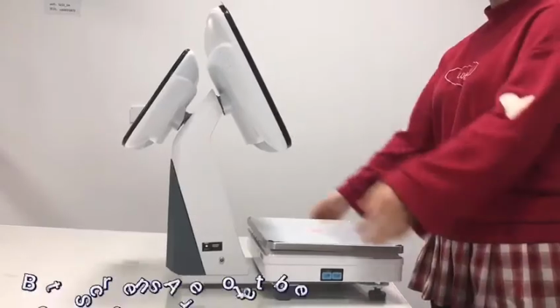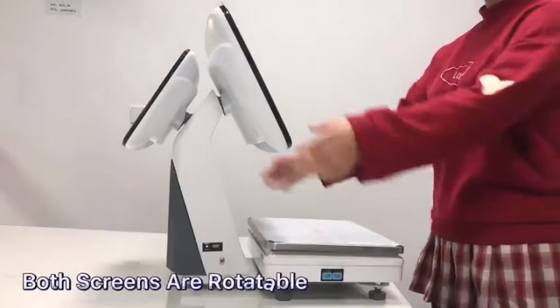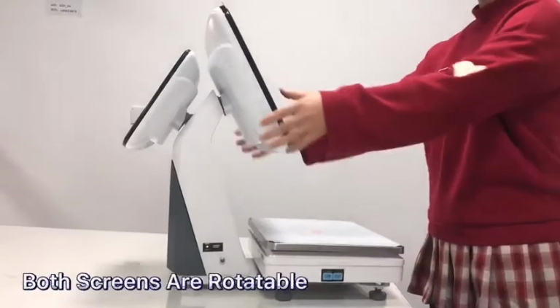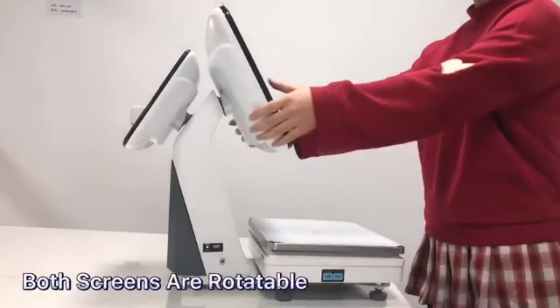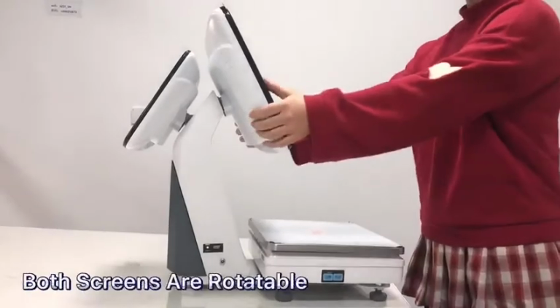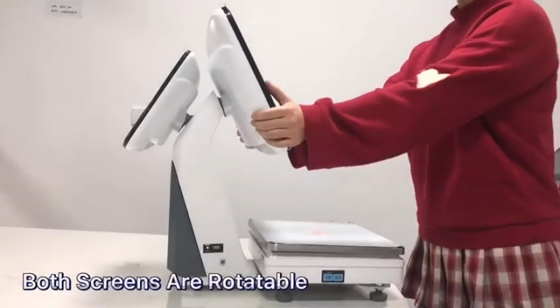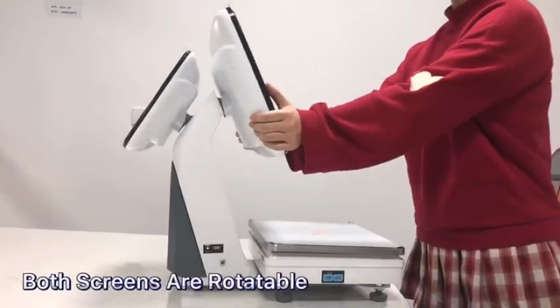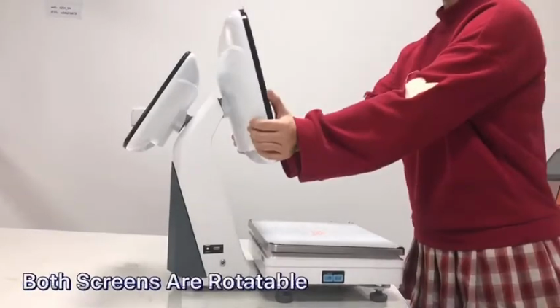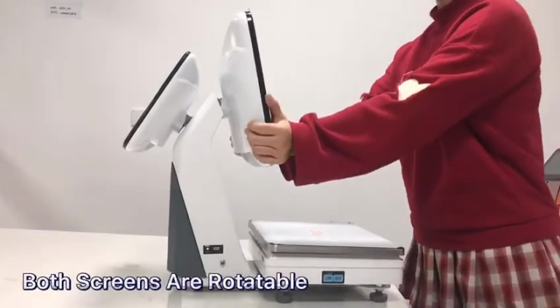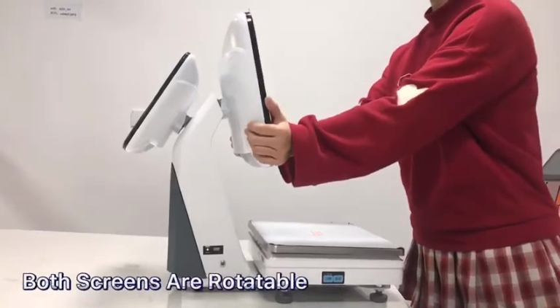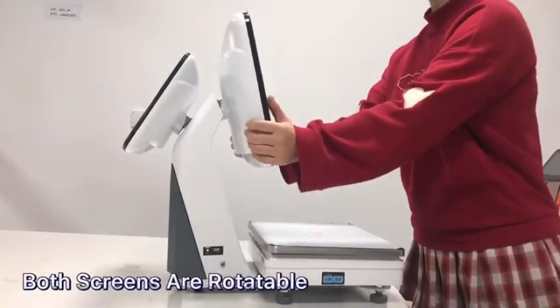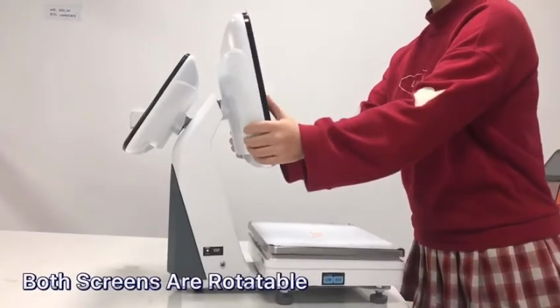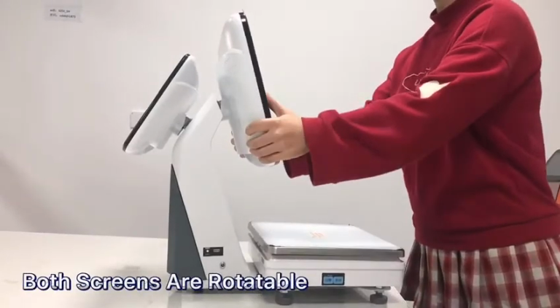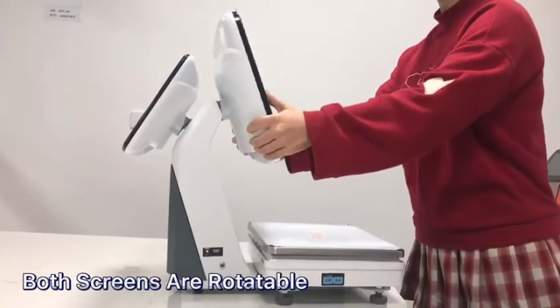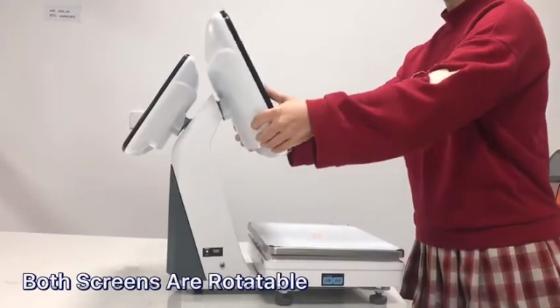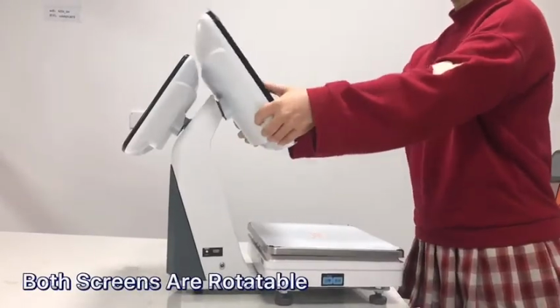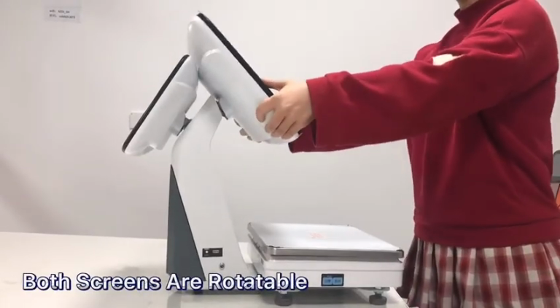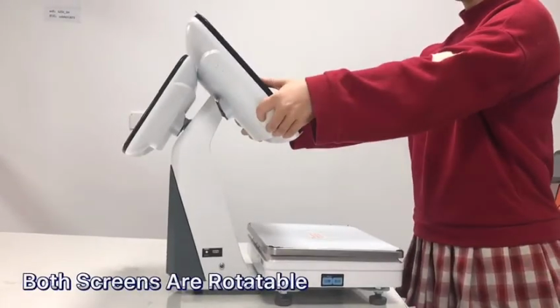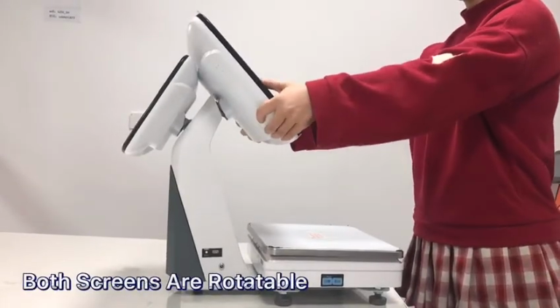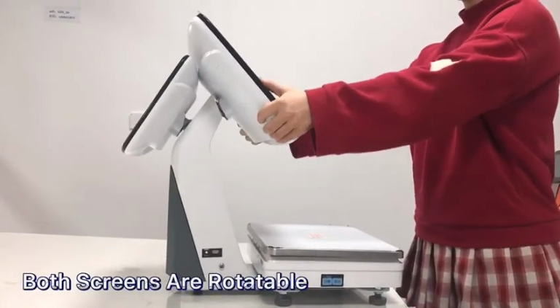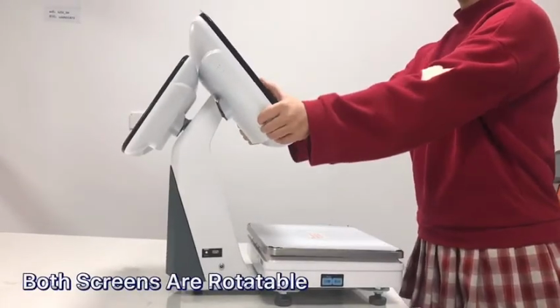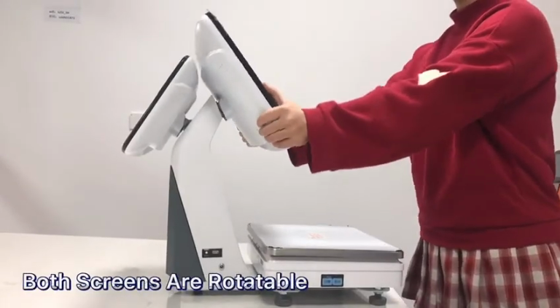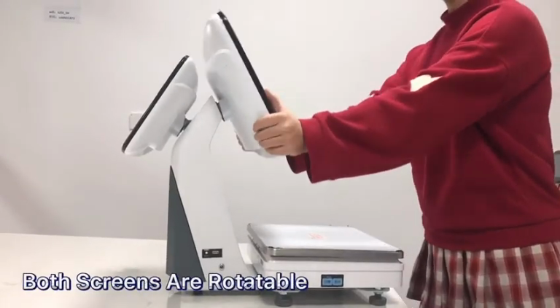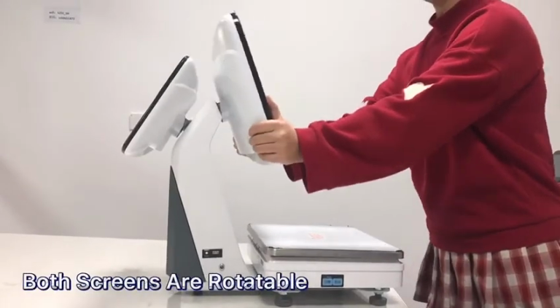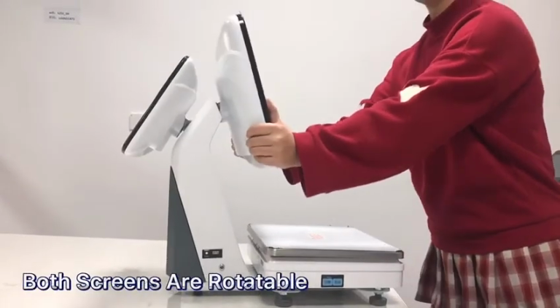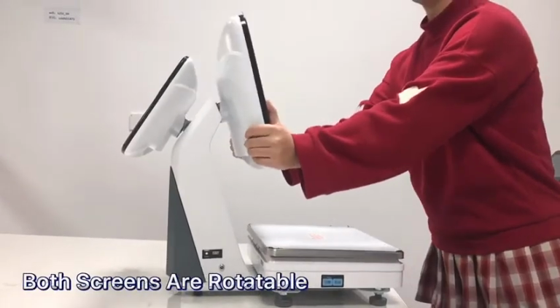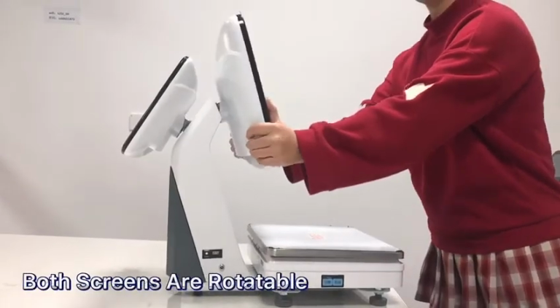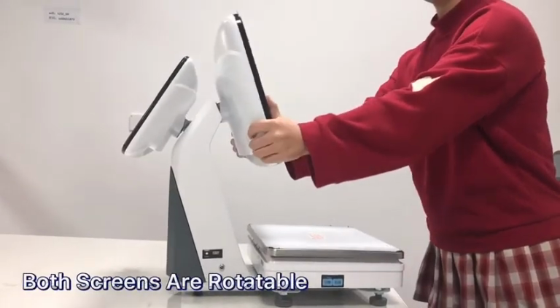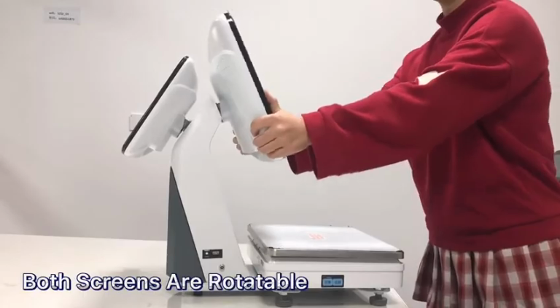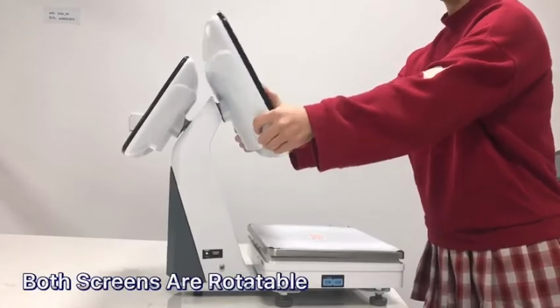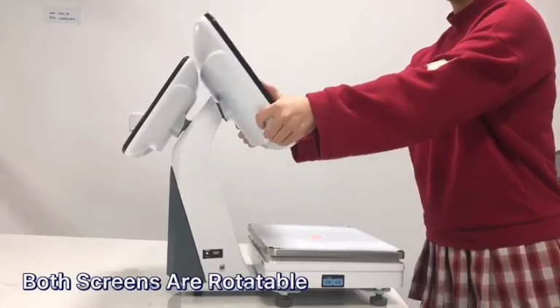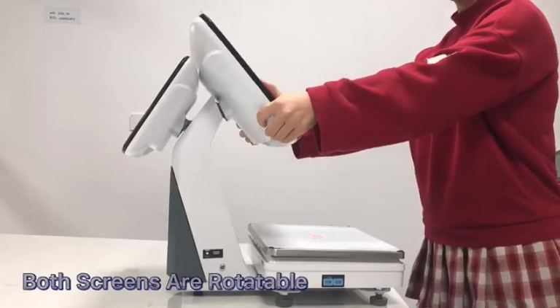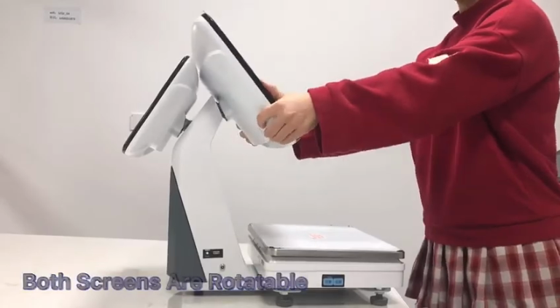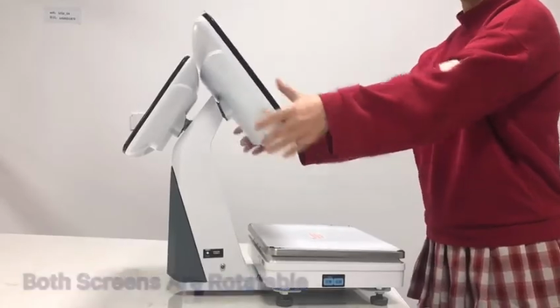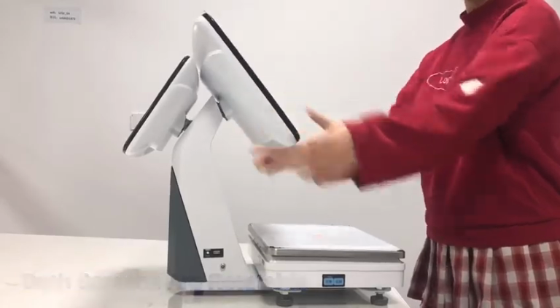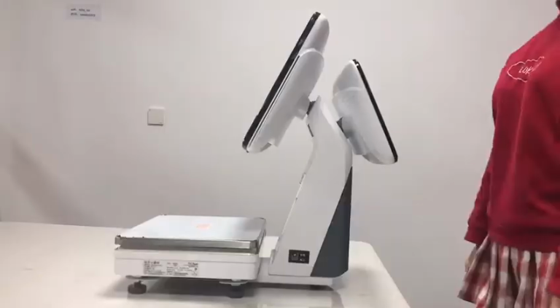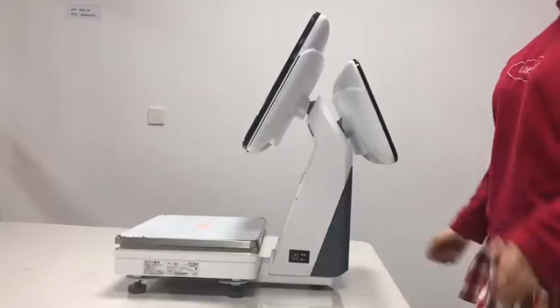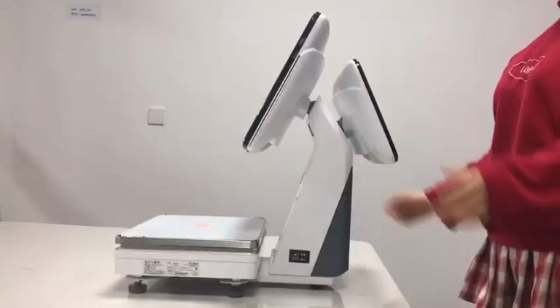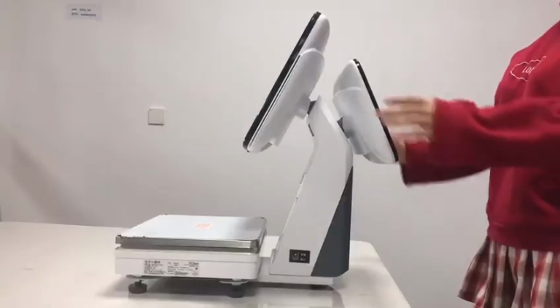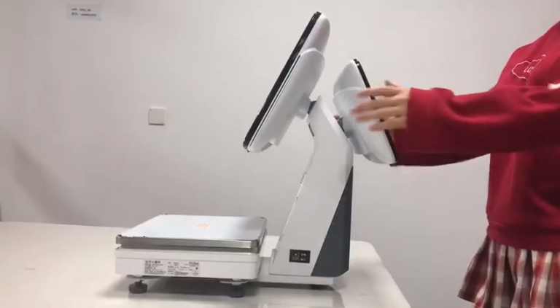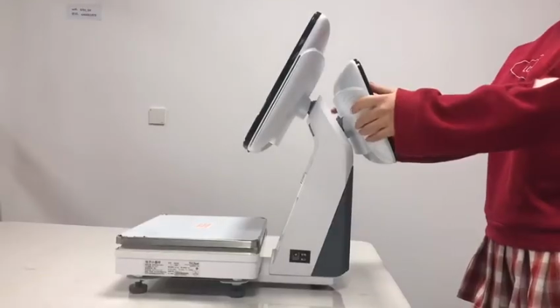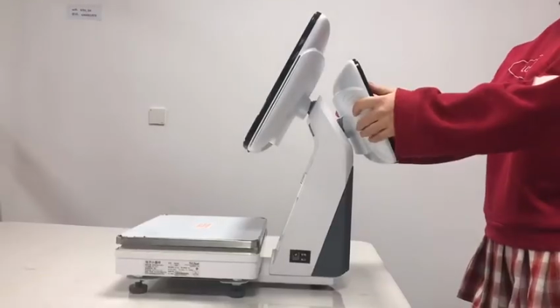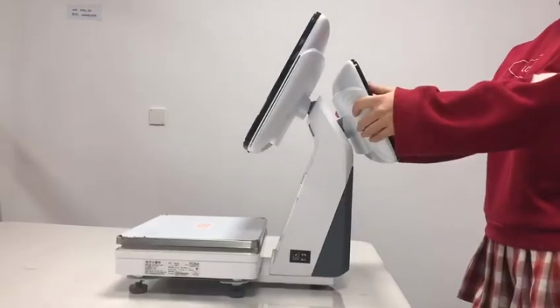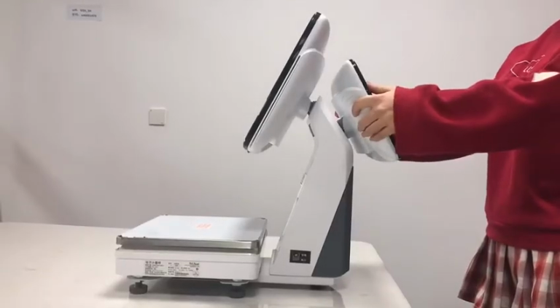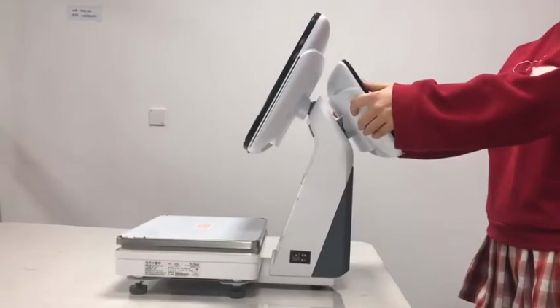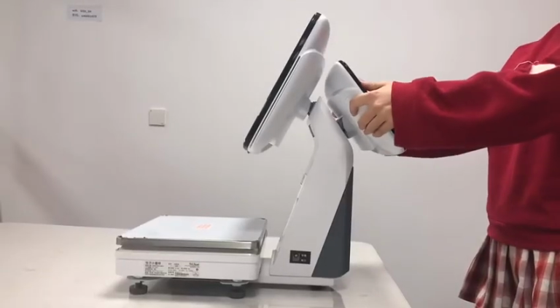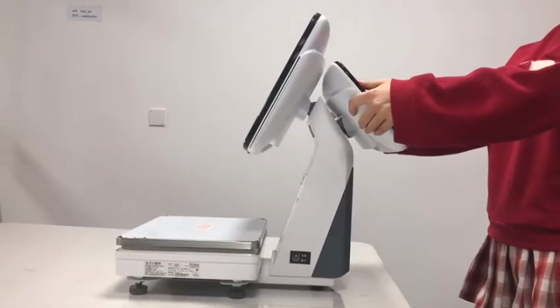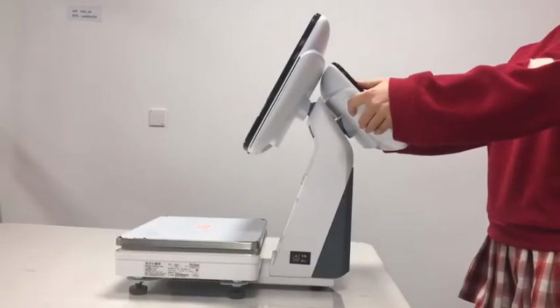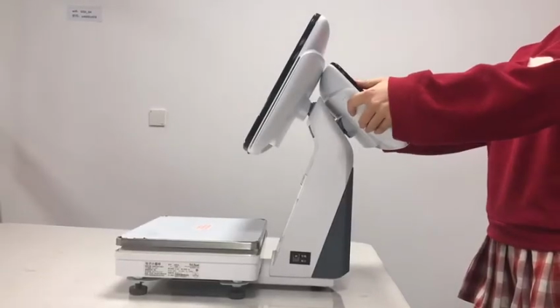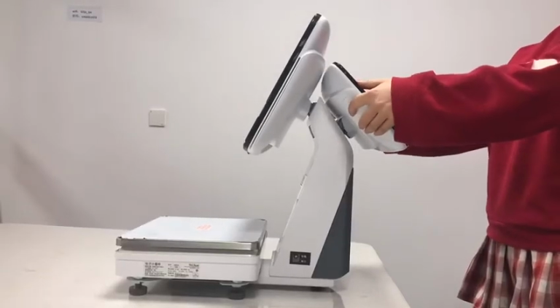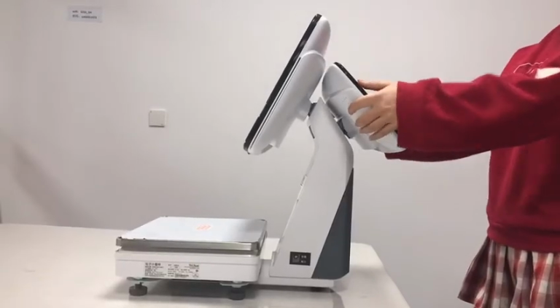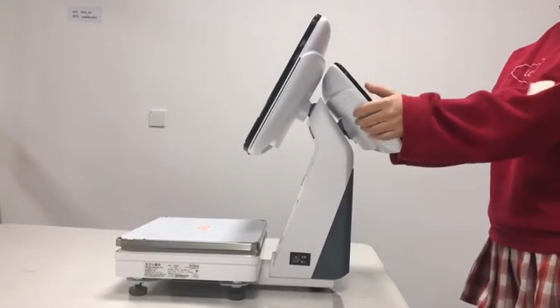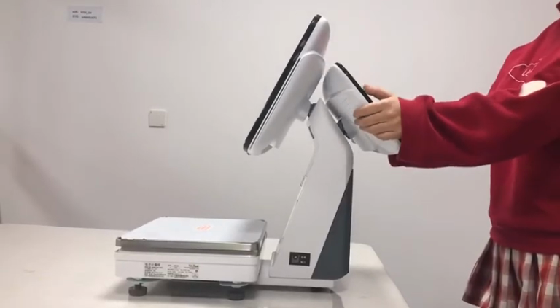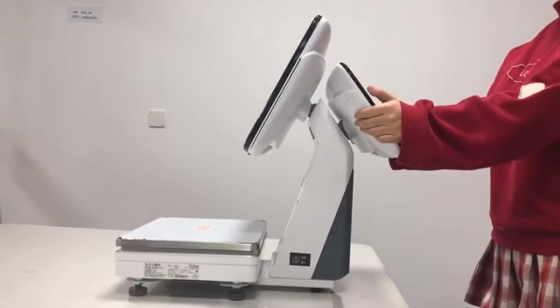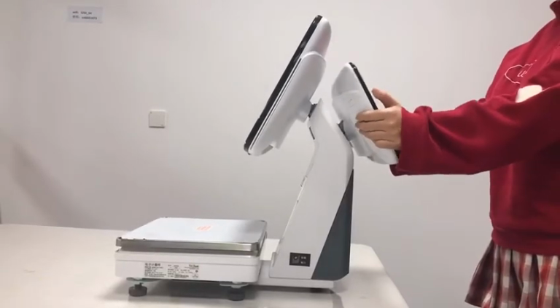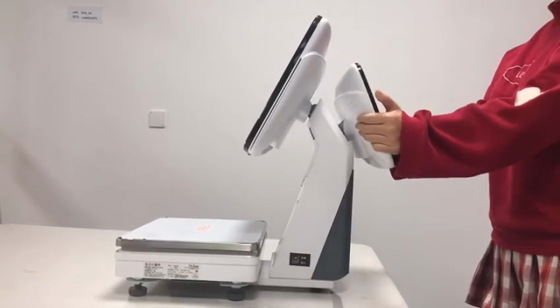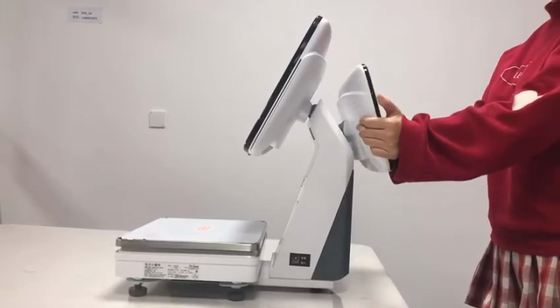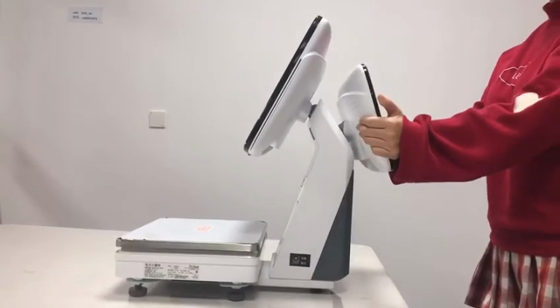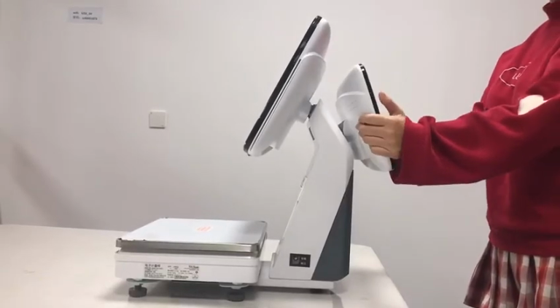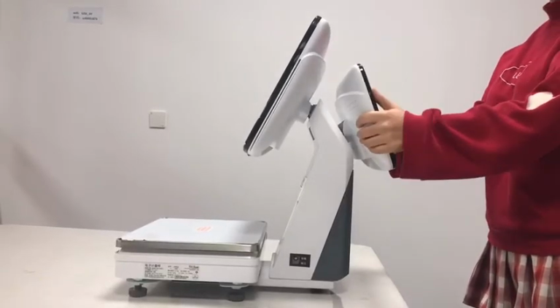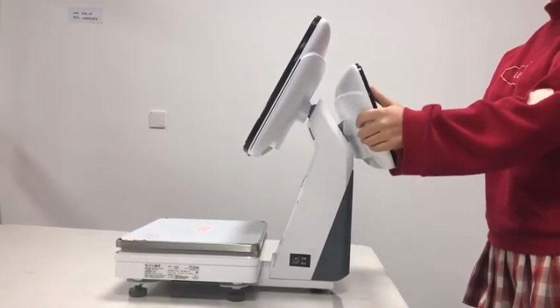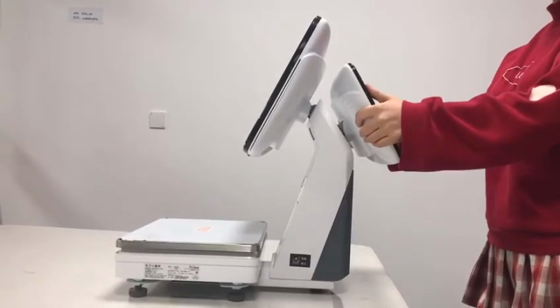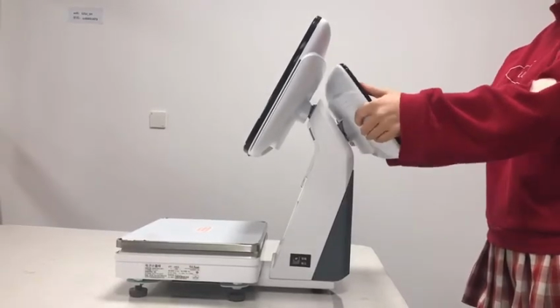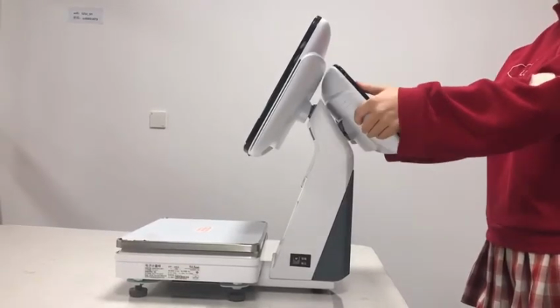Both screens are rotatable so that you can adjust the screen to the best angle for both cashiers and customers.